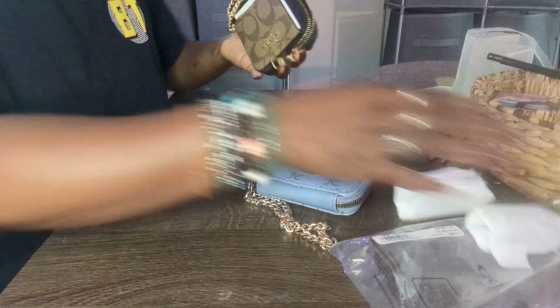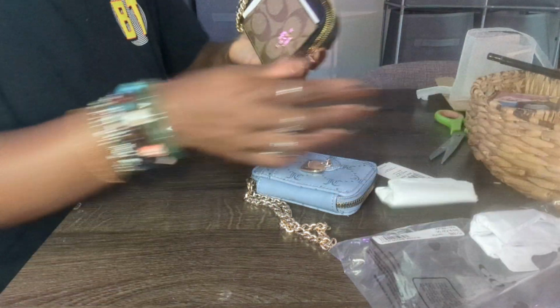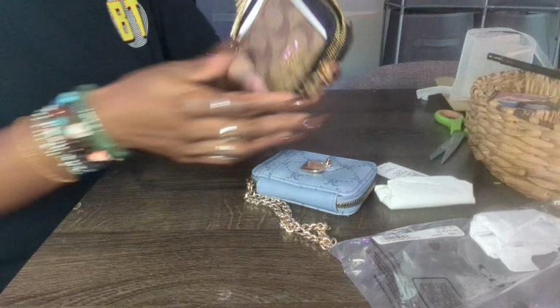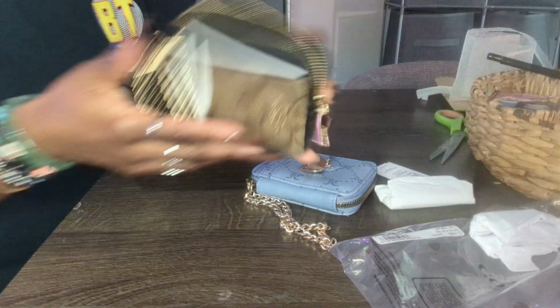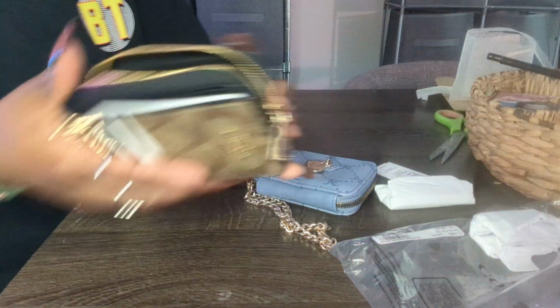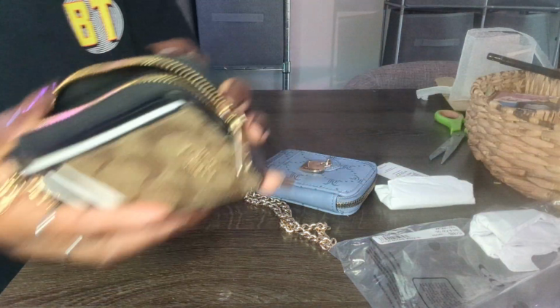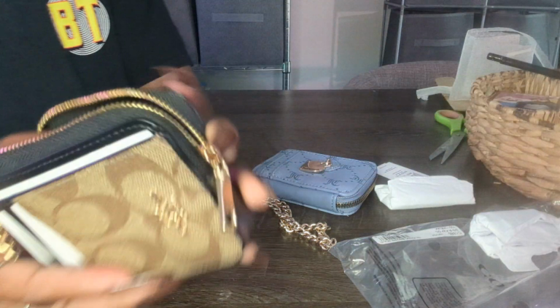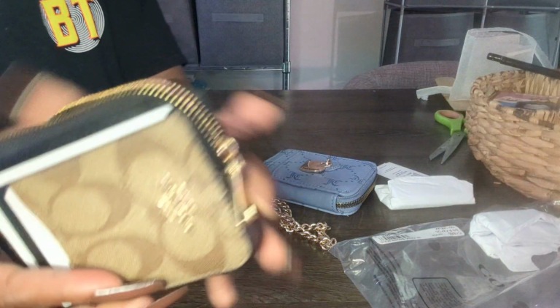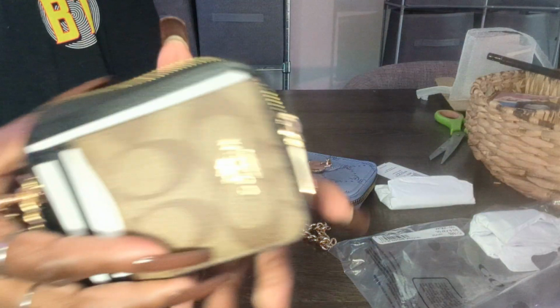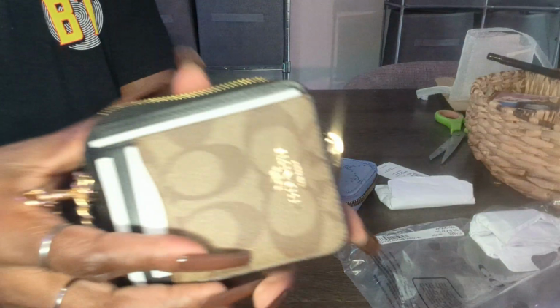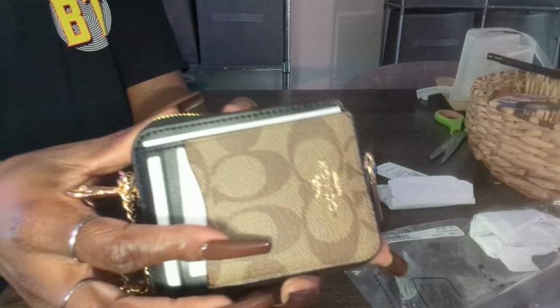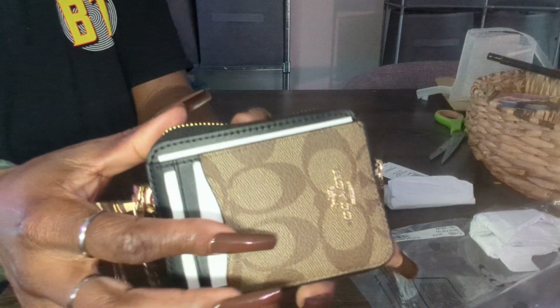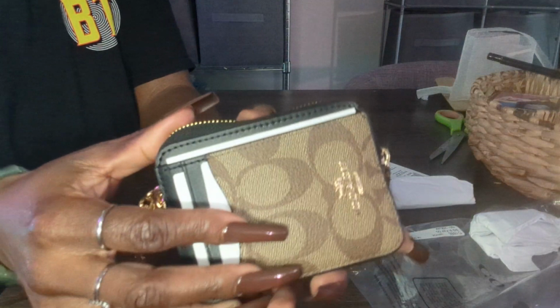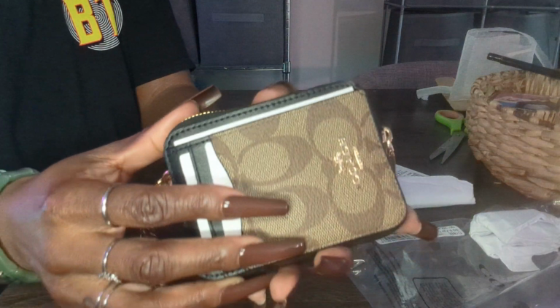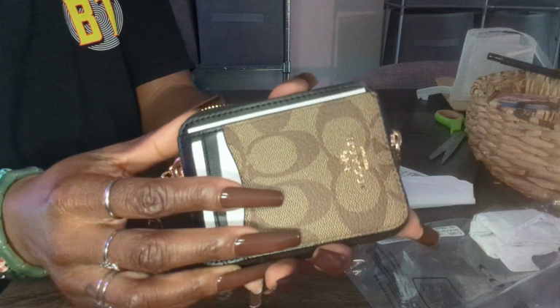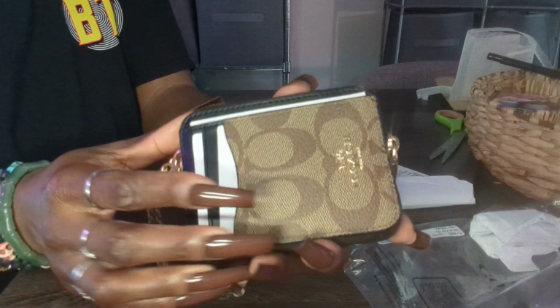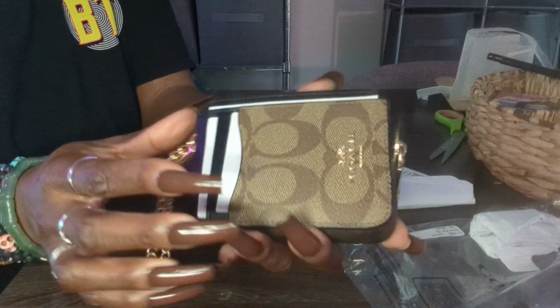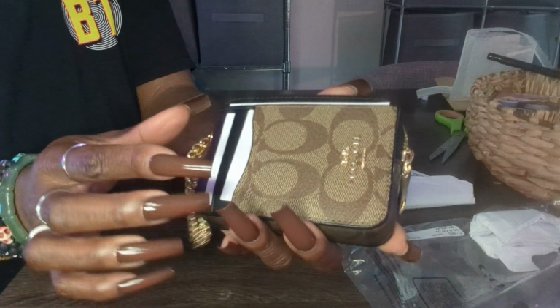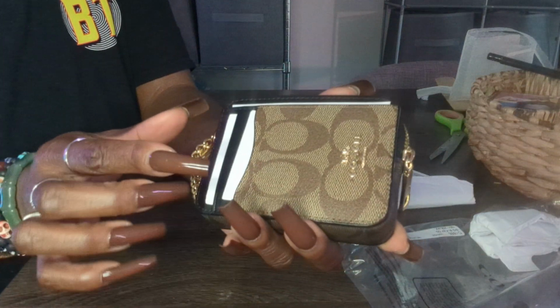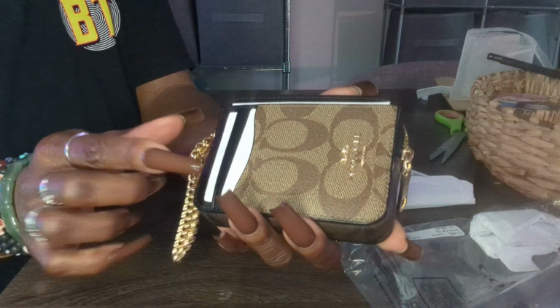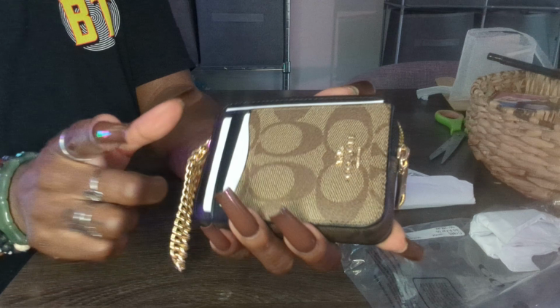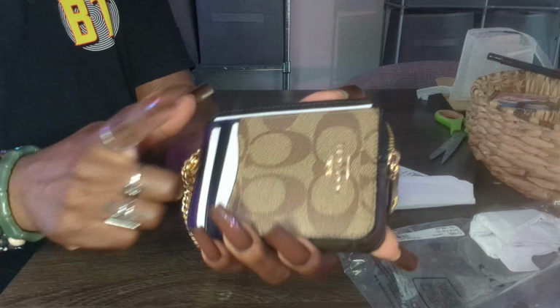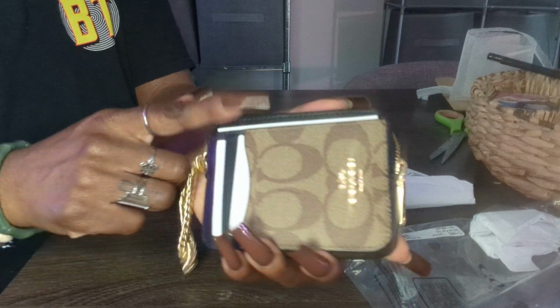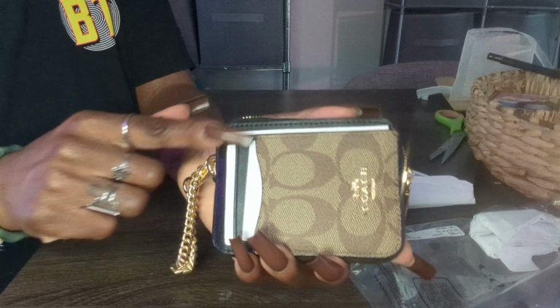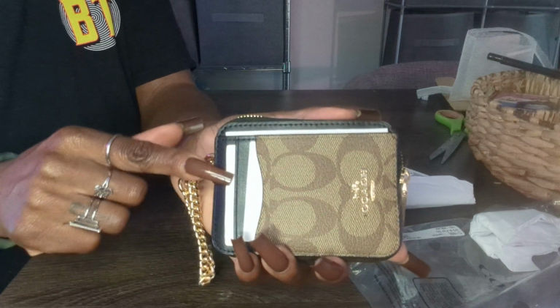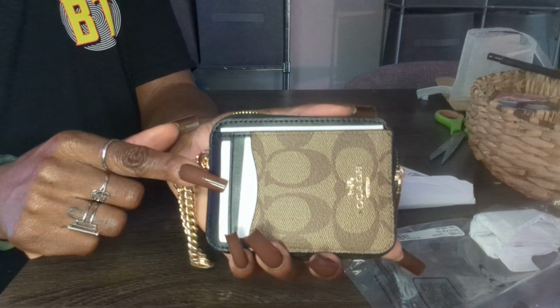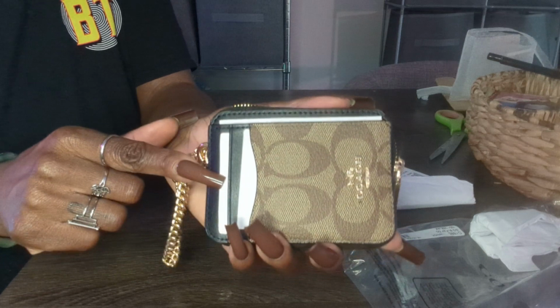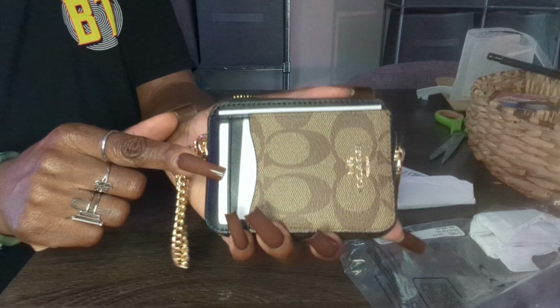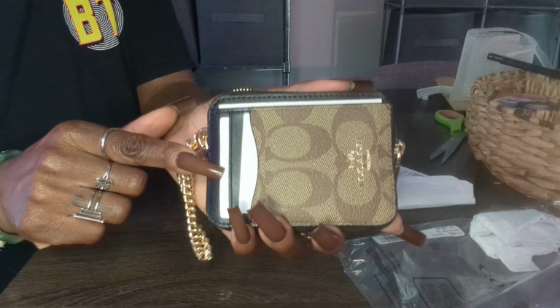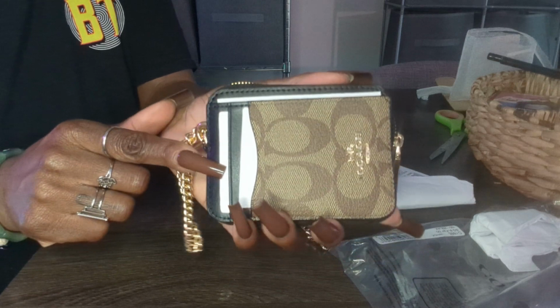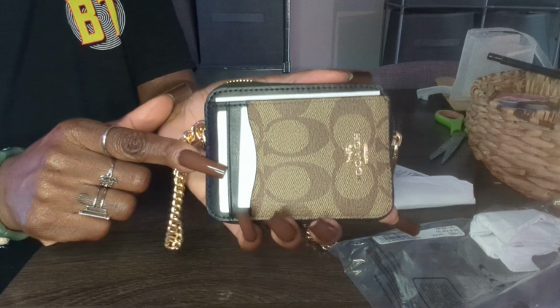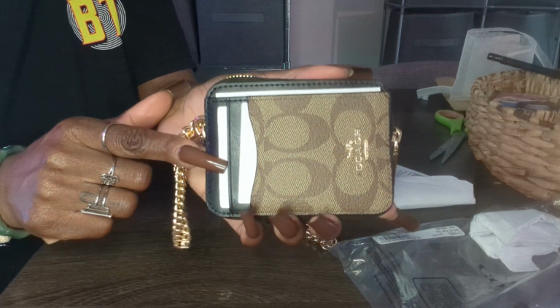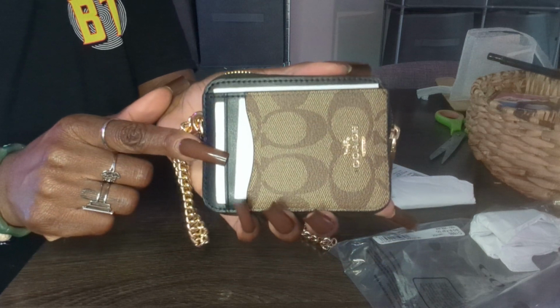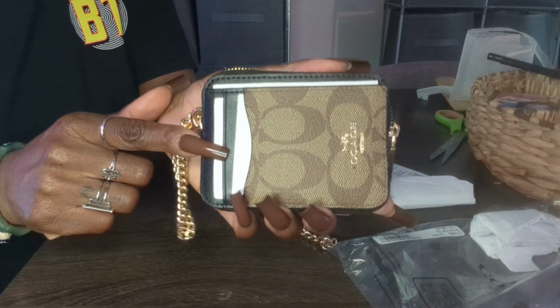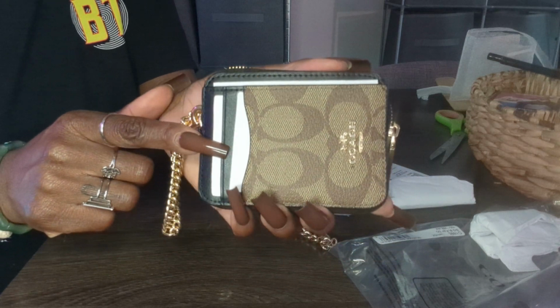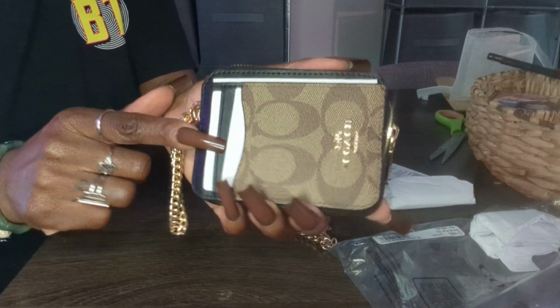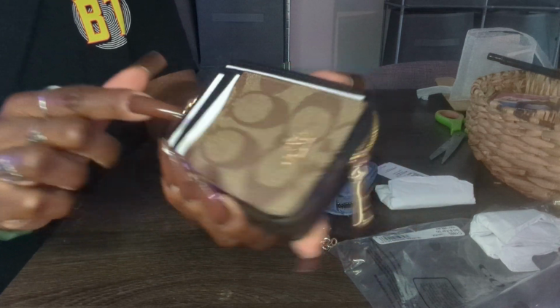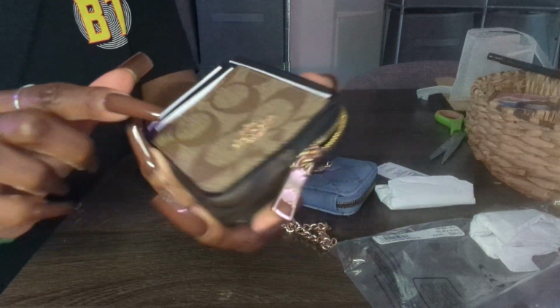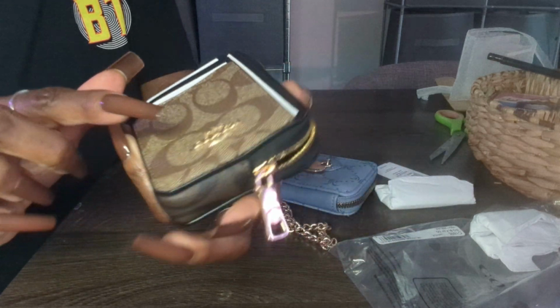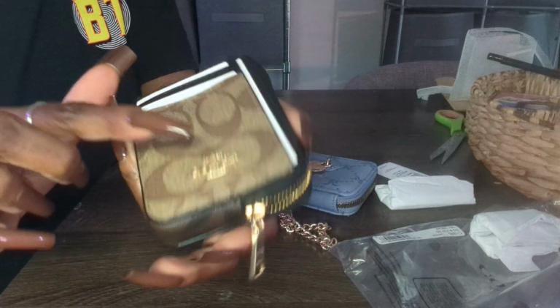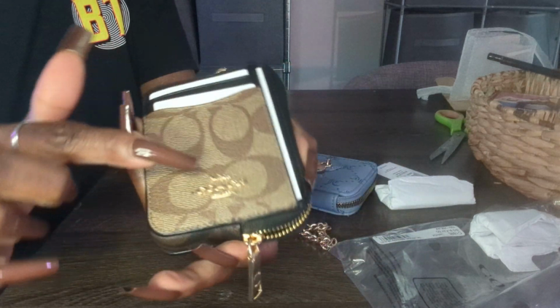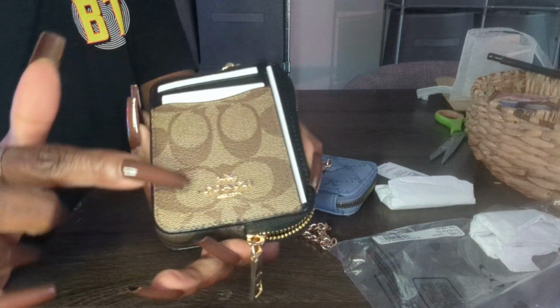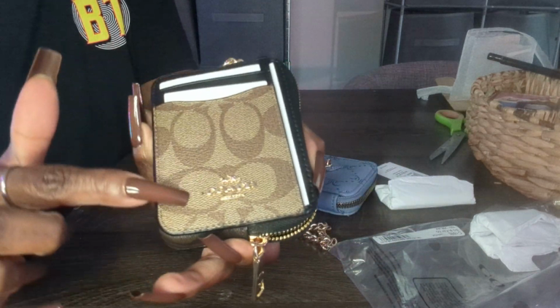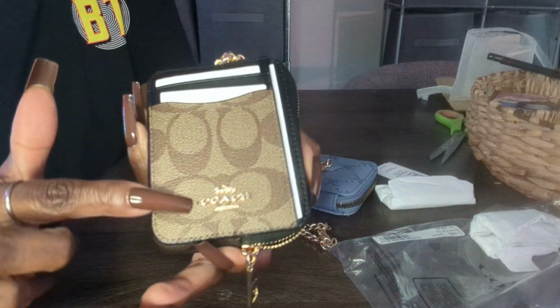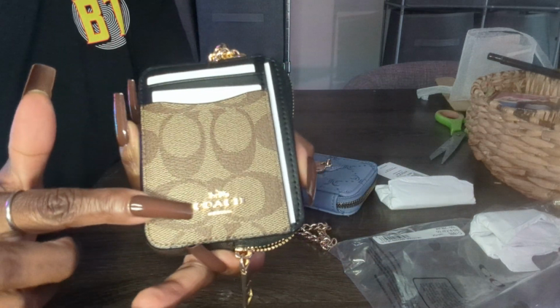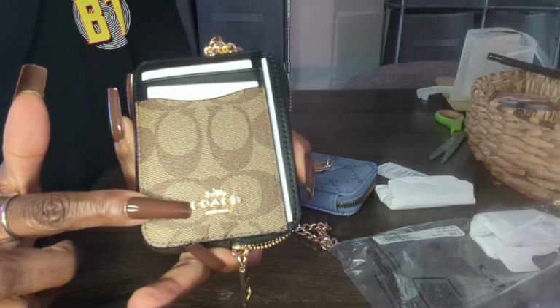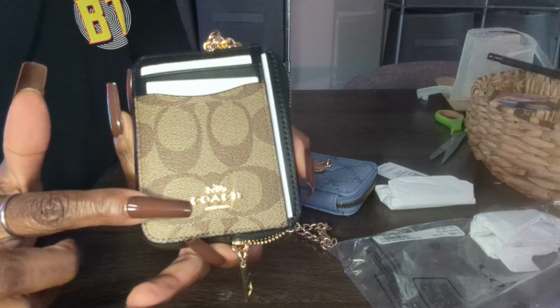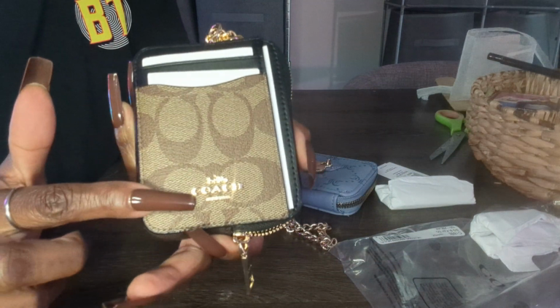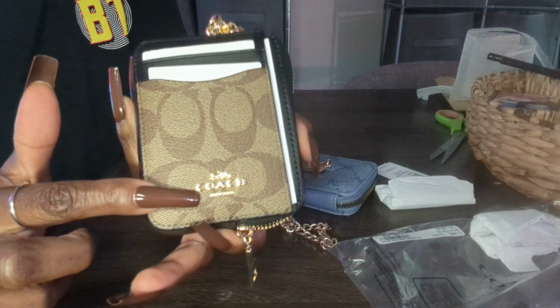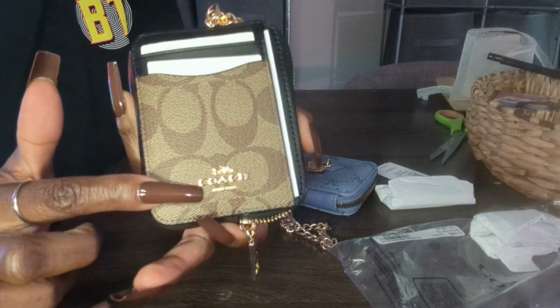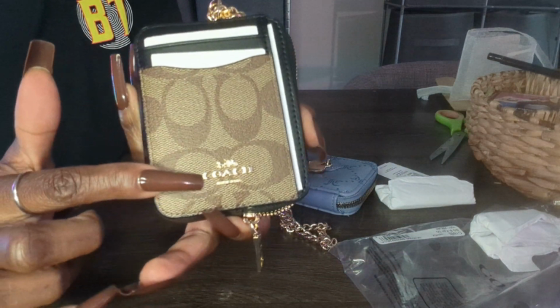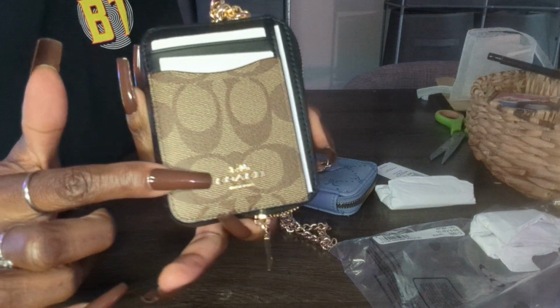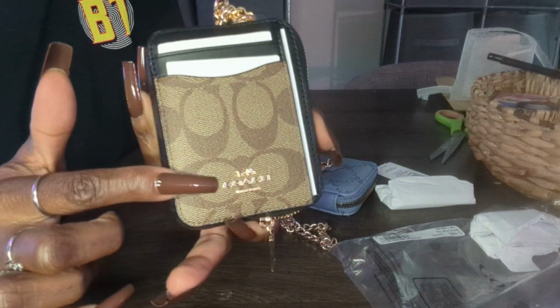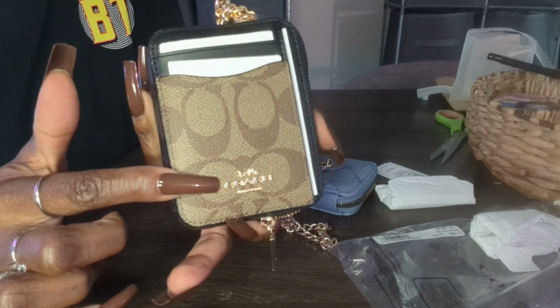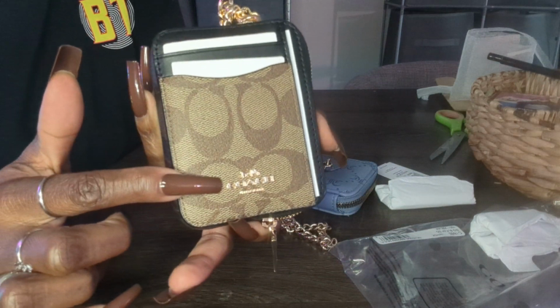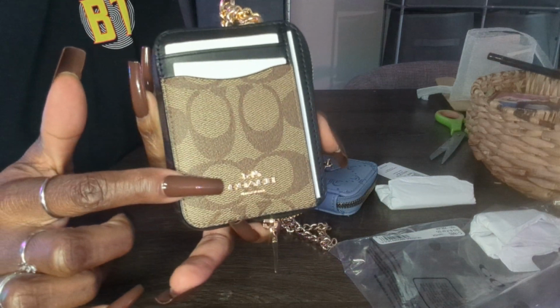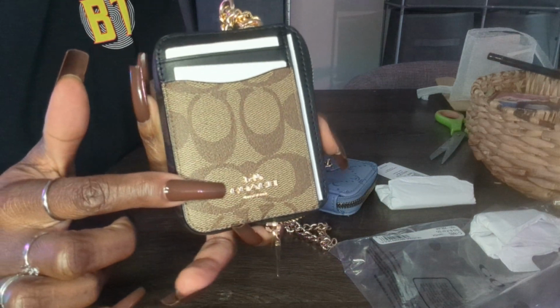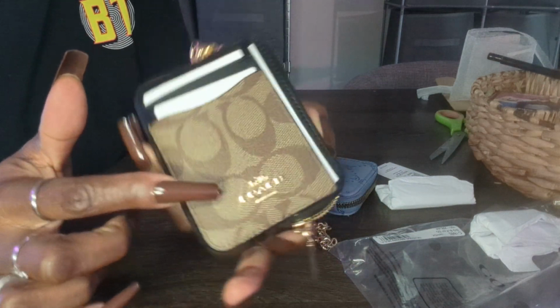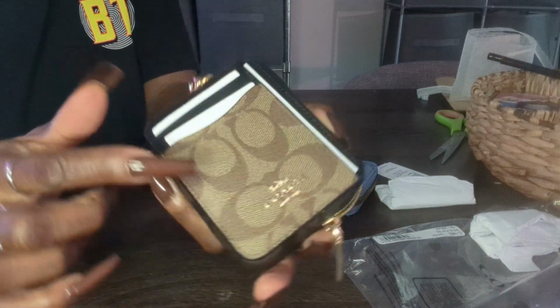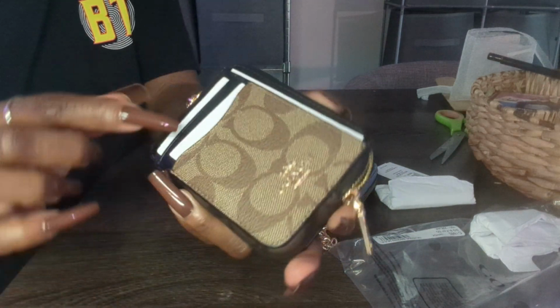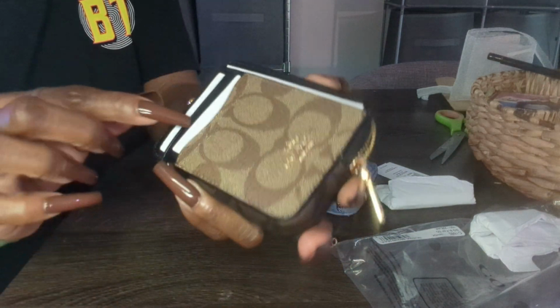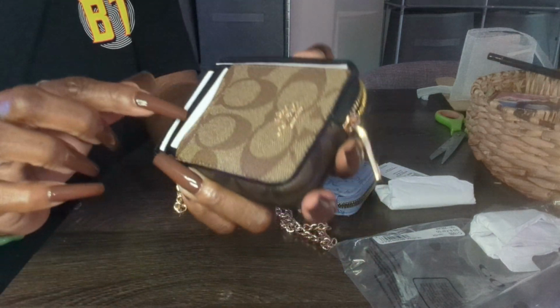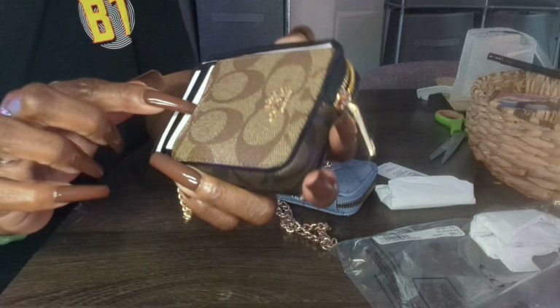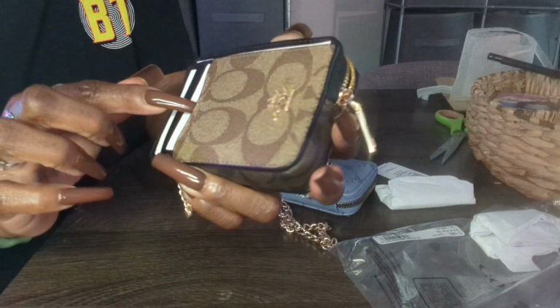It's the Signature Black Zip Around Card Case. The suggested retail price was $118, but like I said, I got it on sale for $35. This is the front of it — you do see the Coach emblem right there.